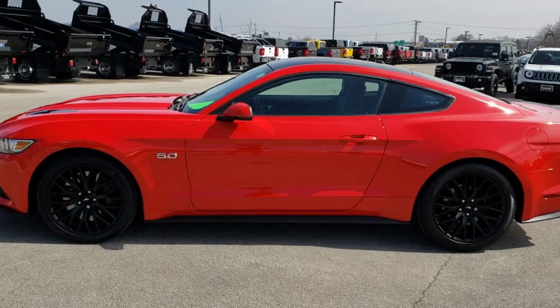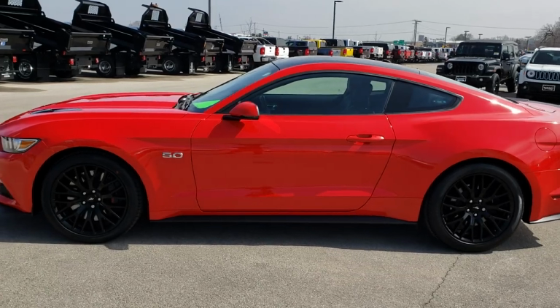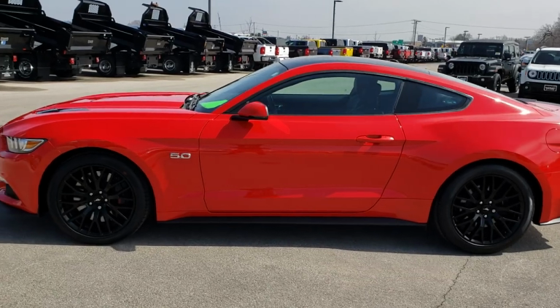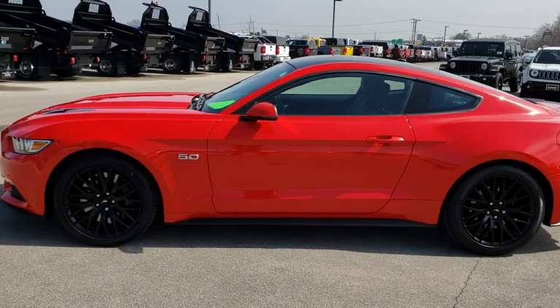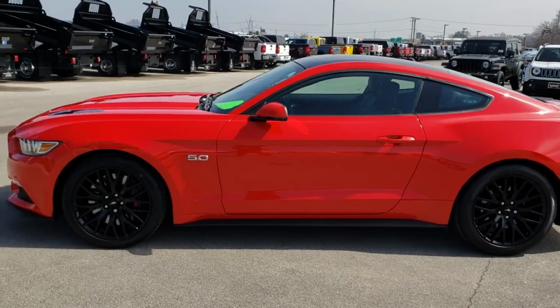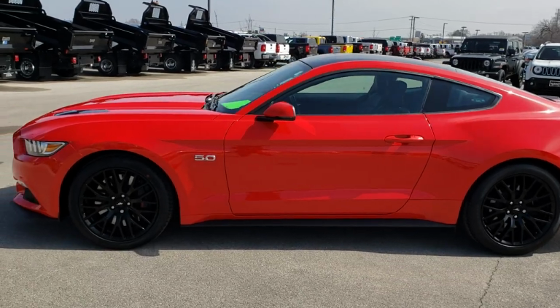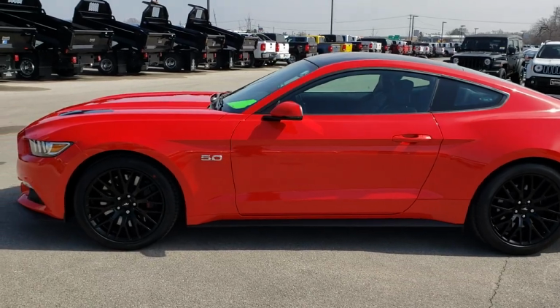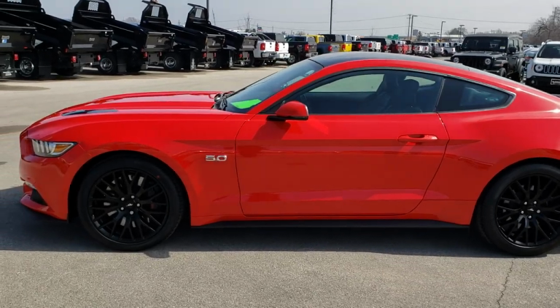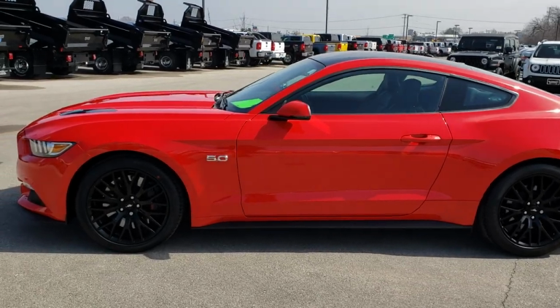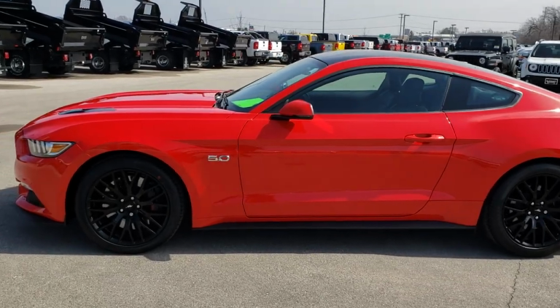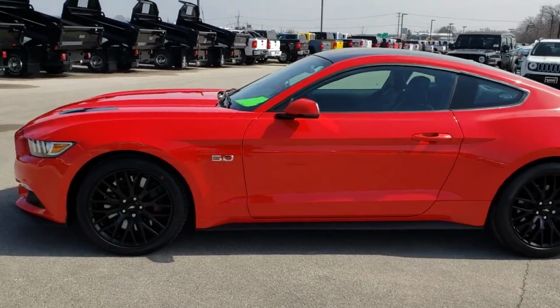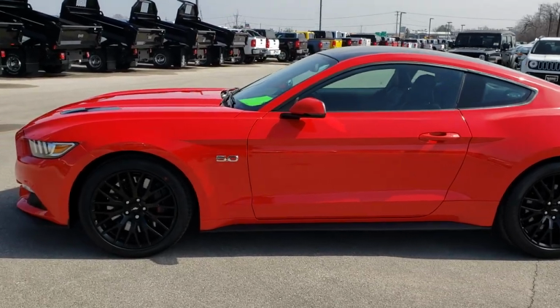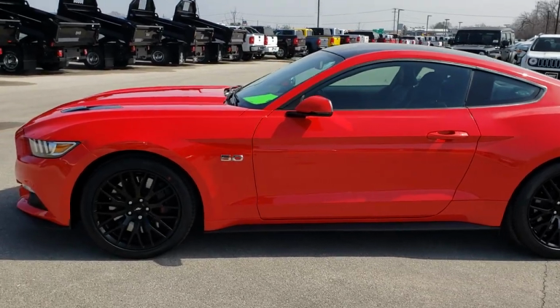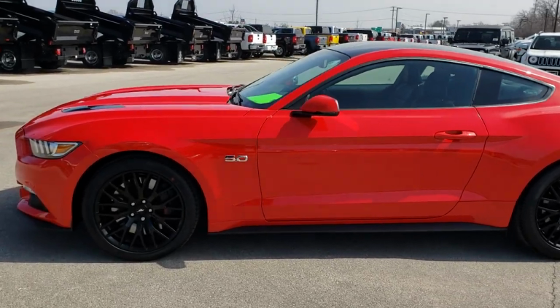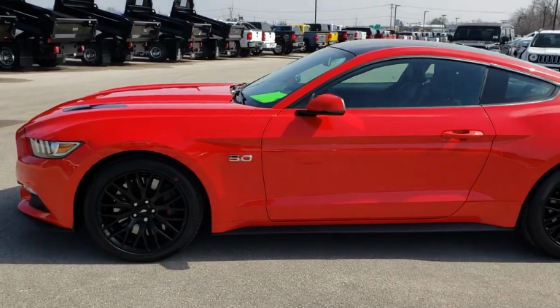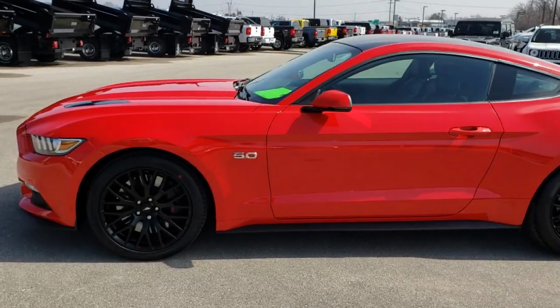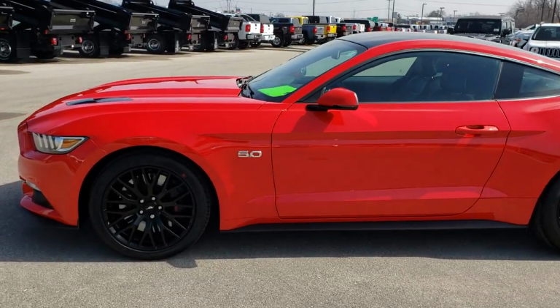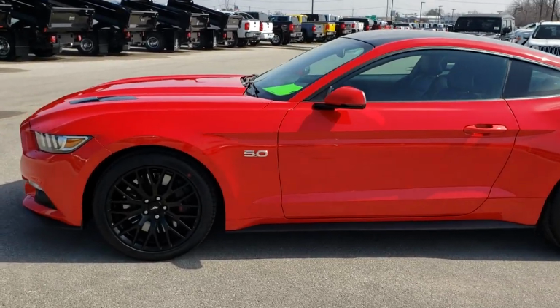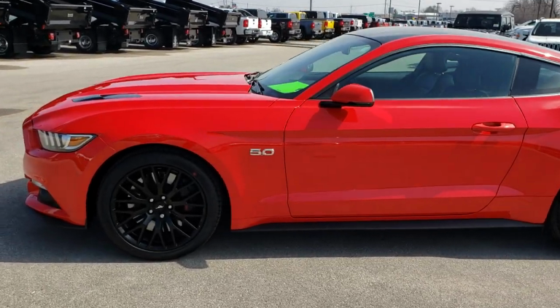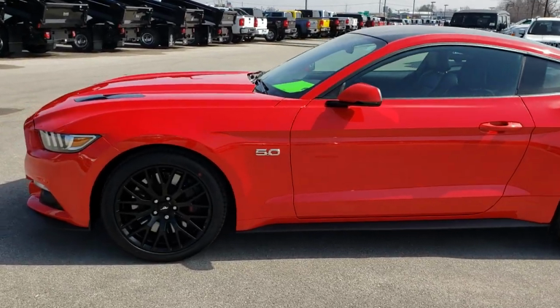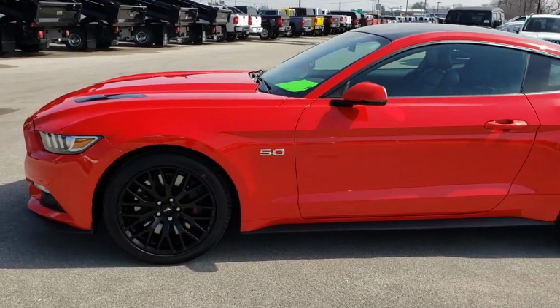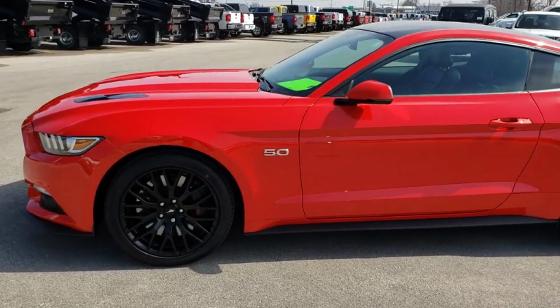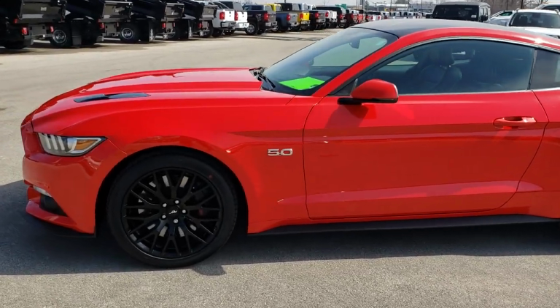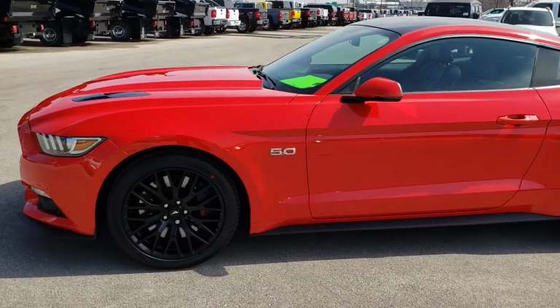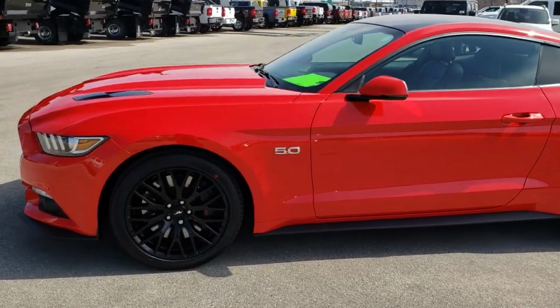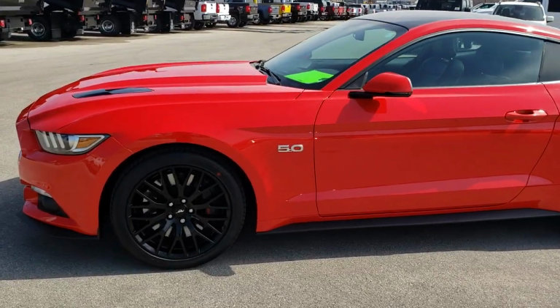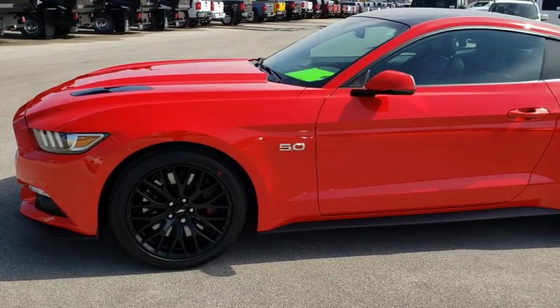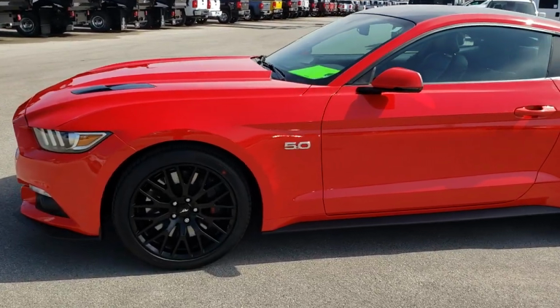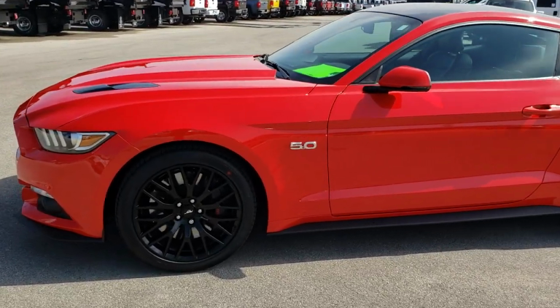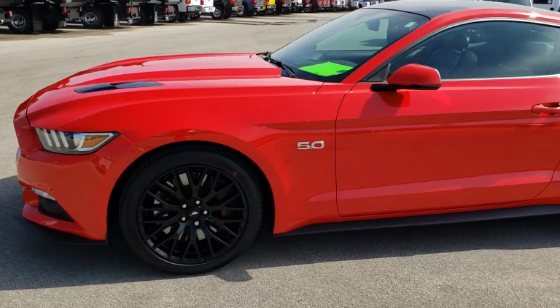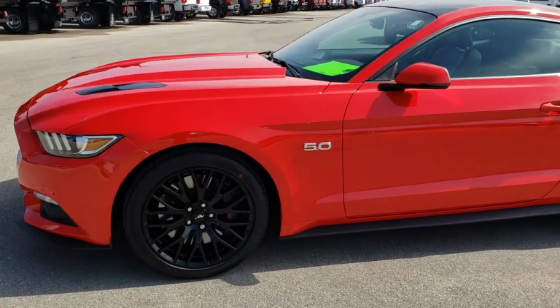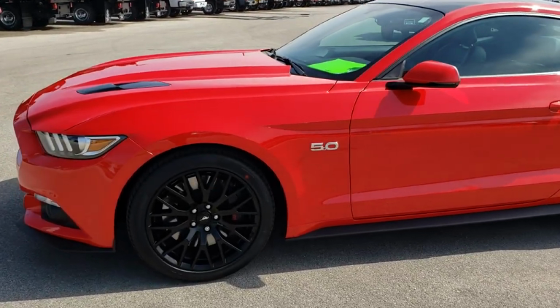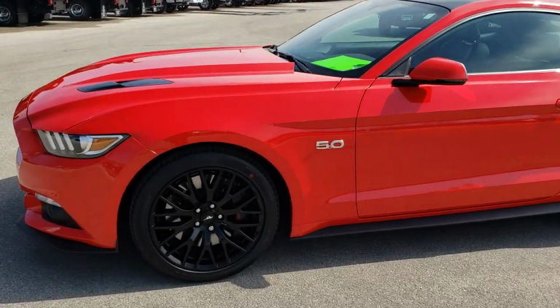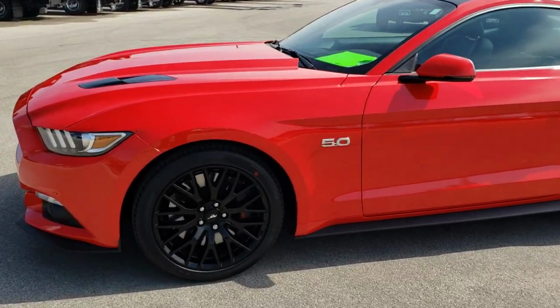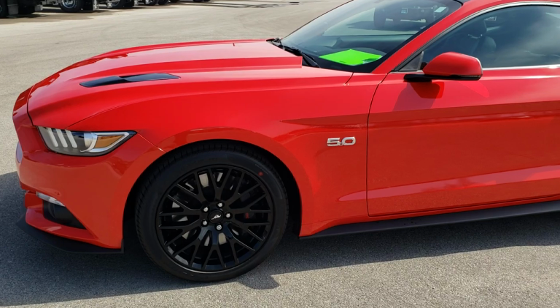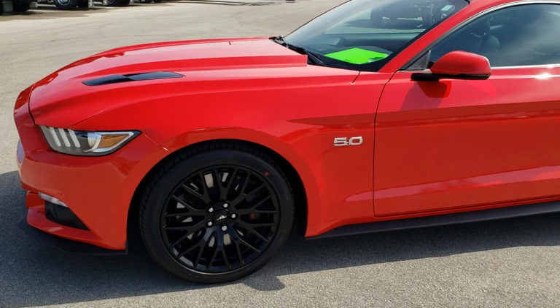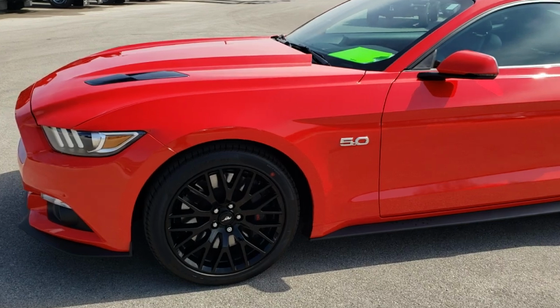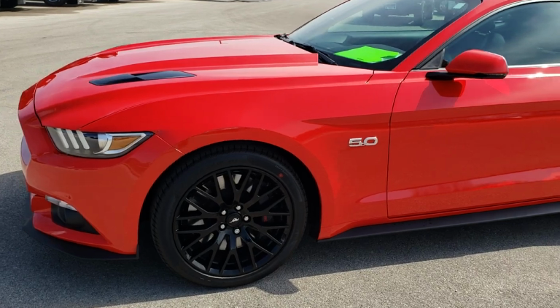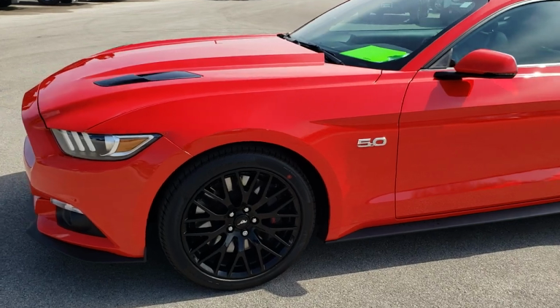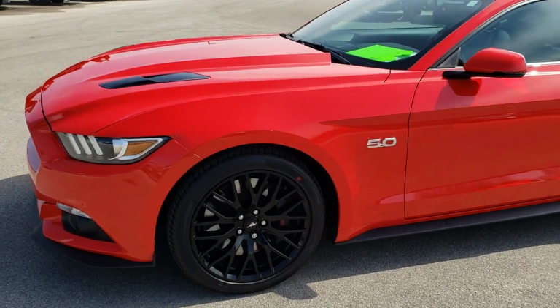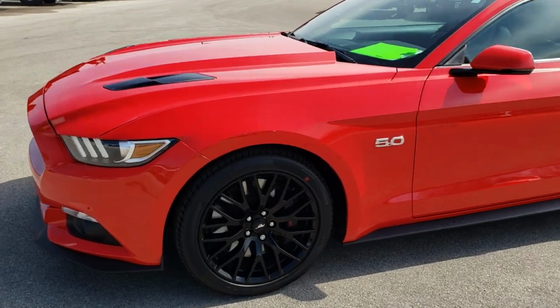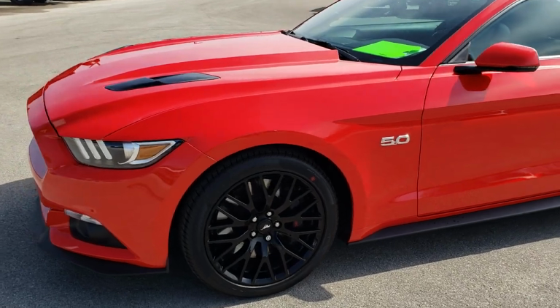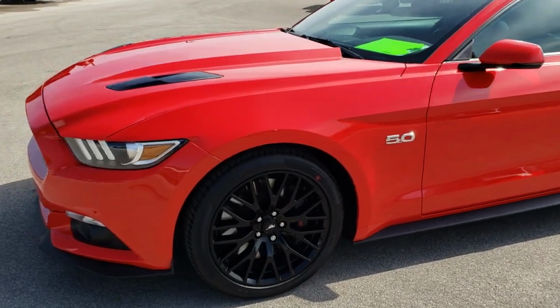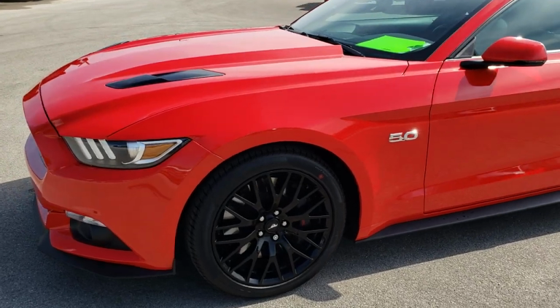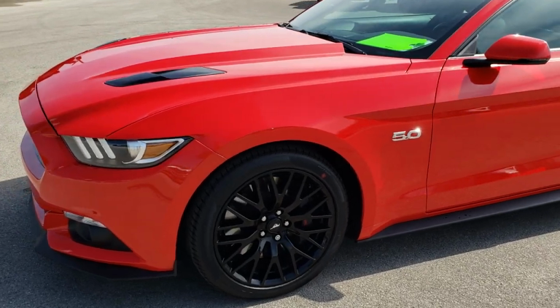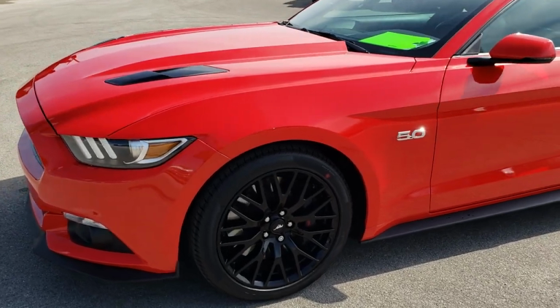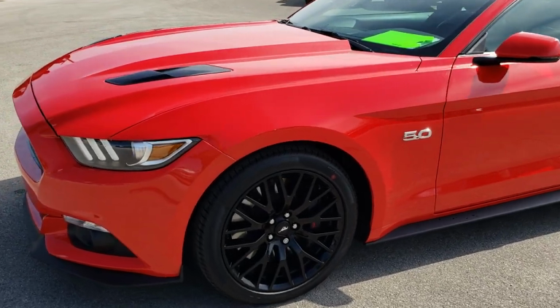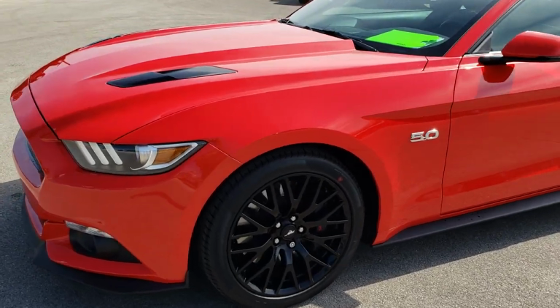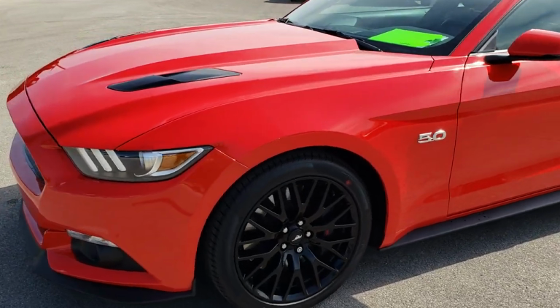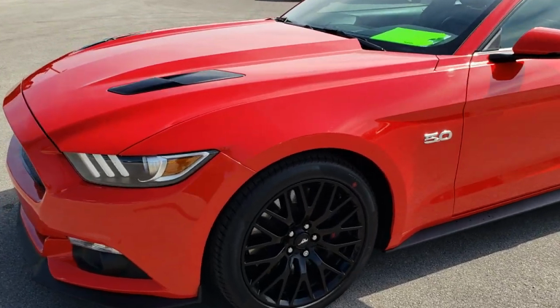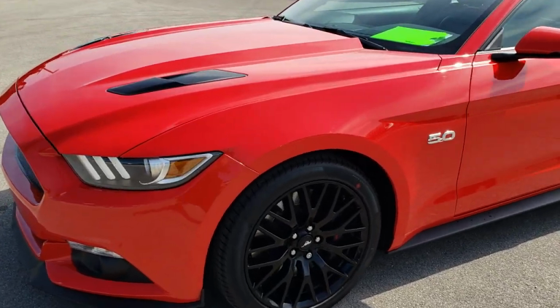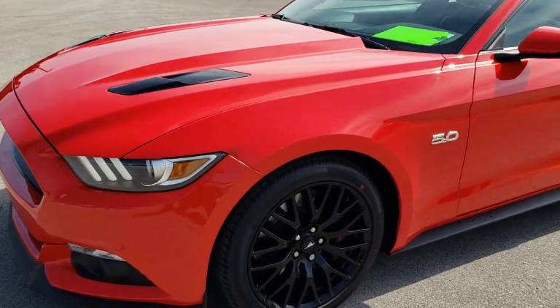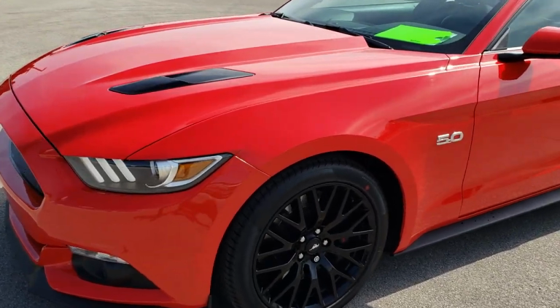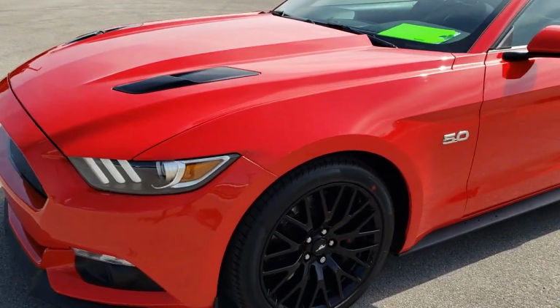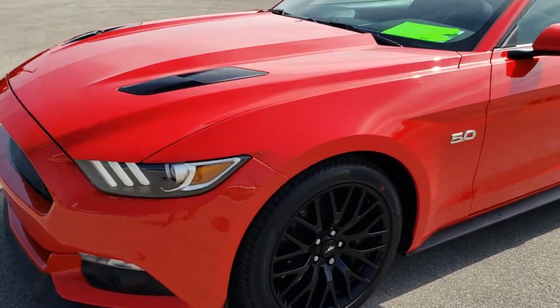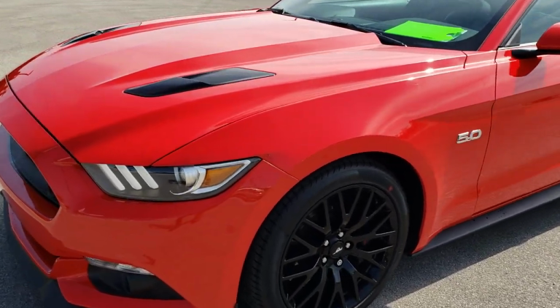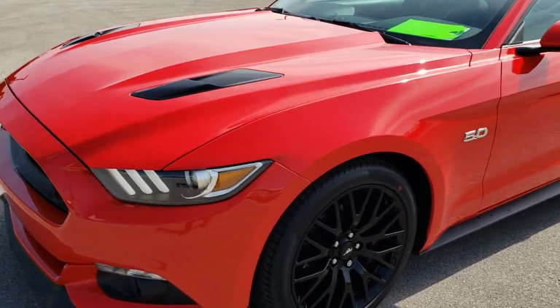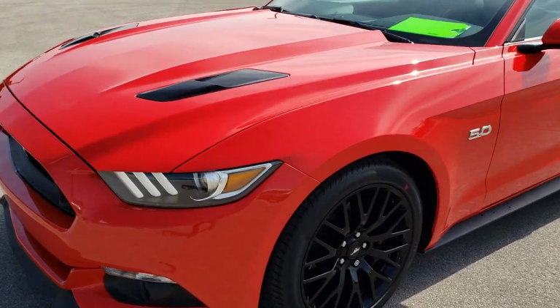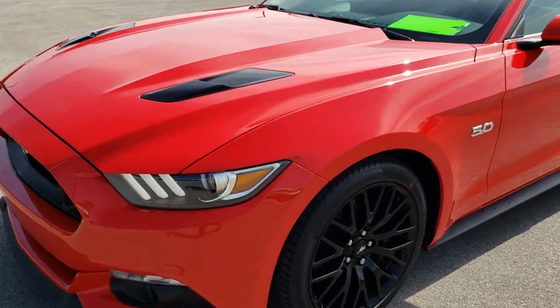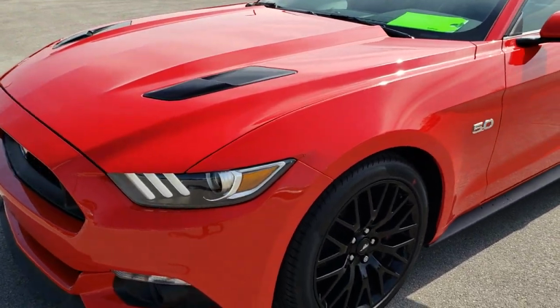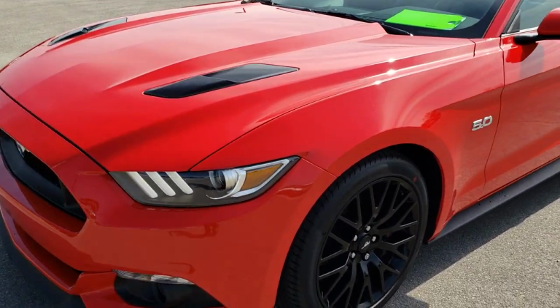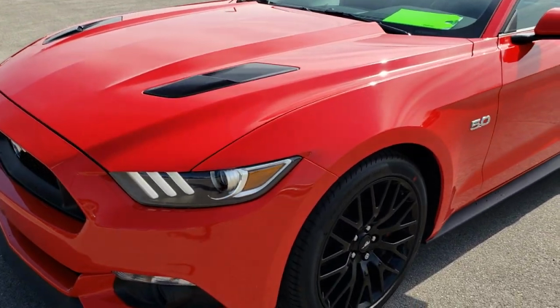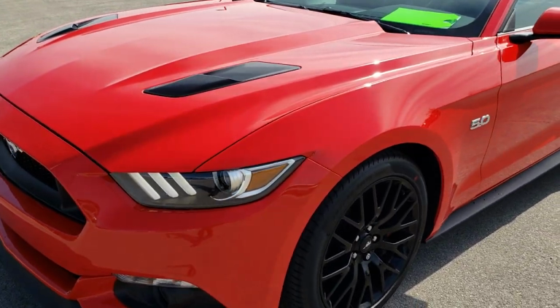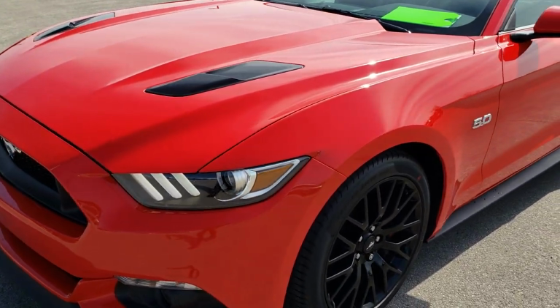This is stock number 9461. We are here at Summit Automotive in Fond du Lac, Wisconsin, your new and used sports car headquarters.